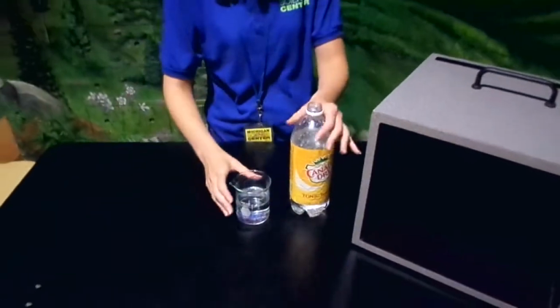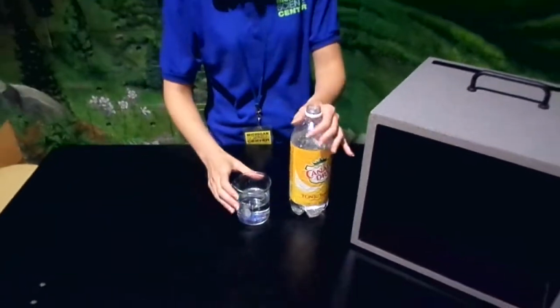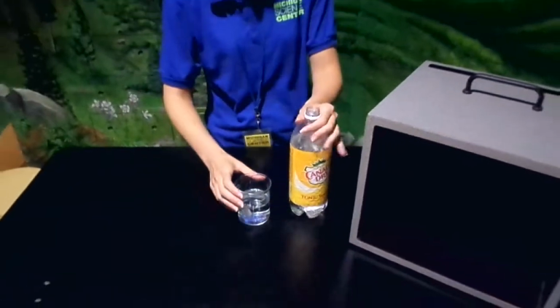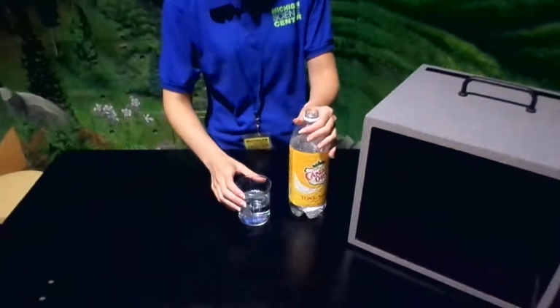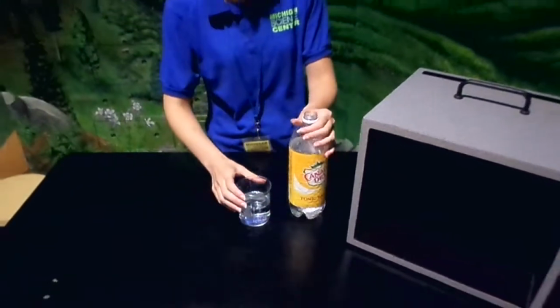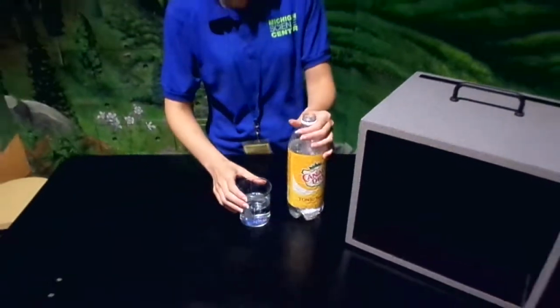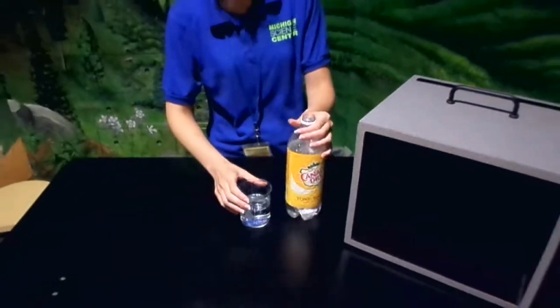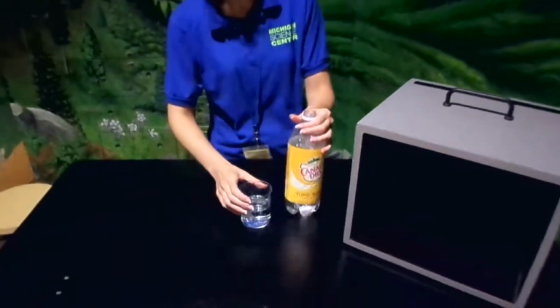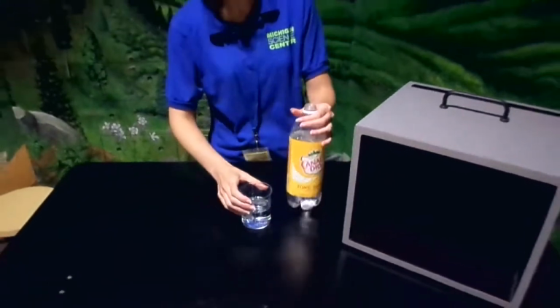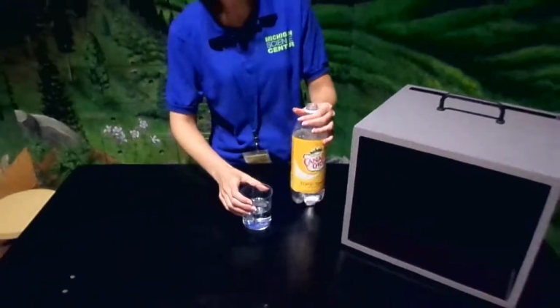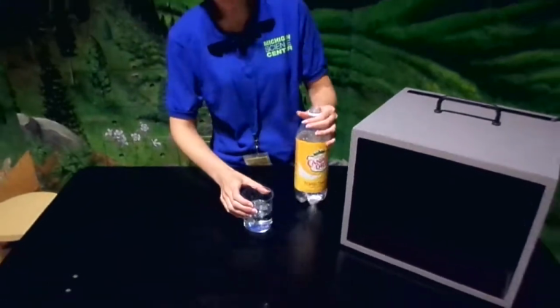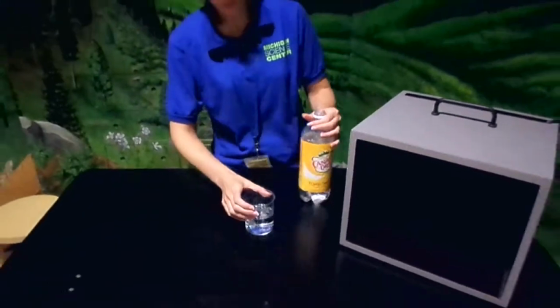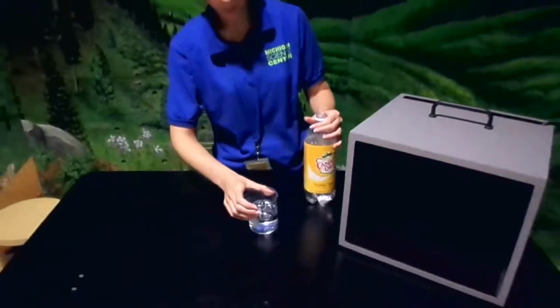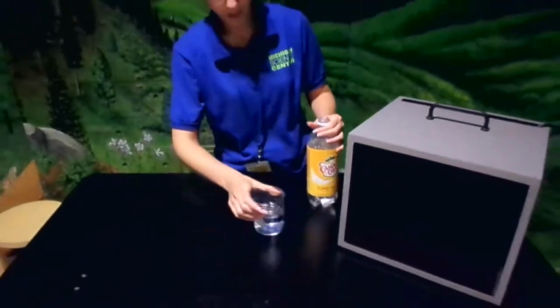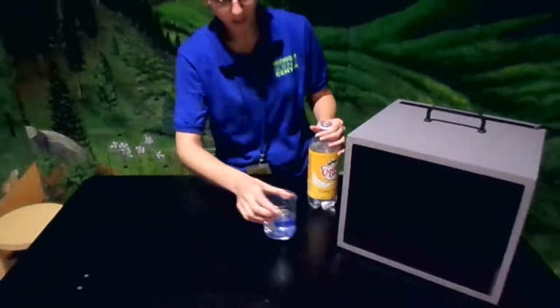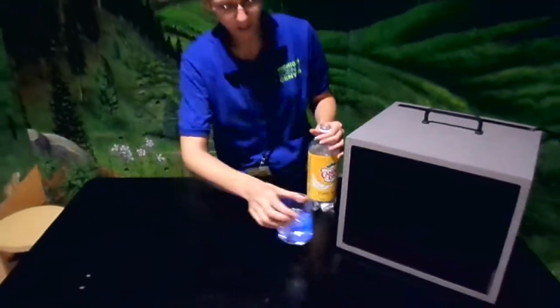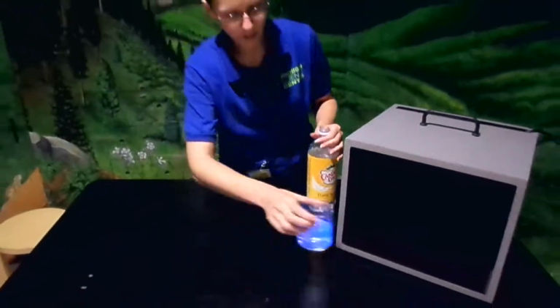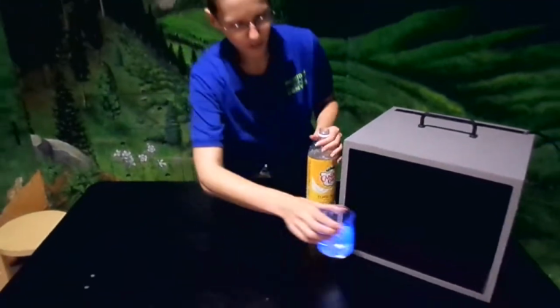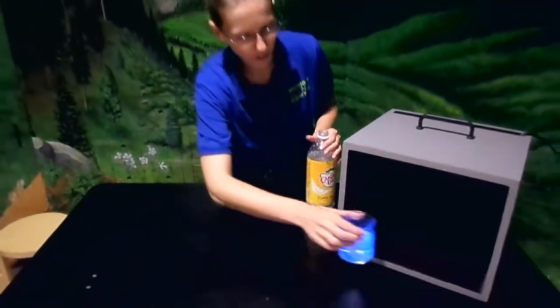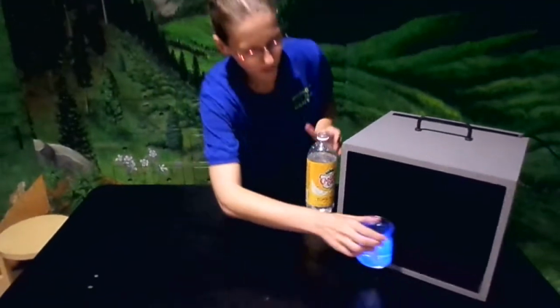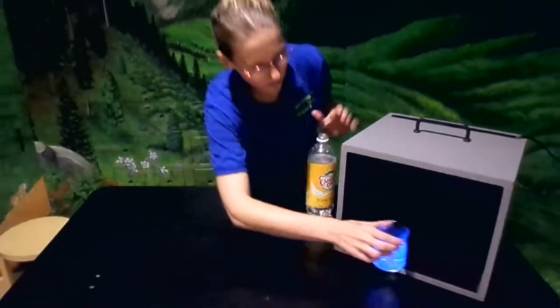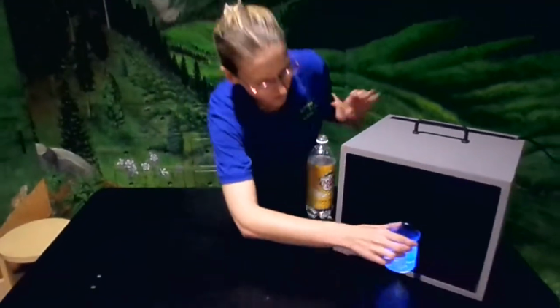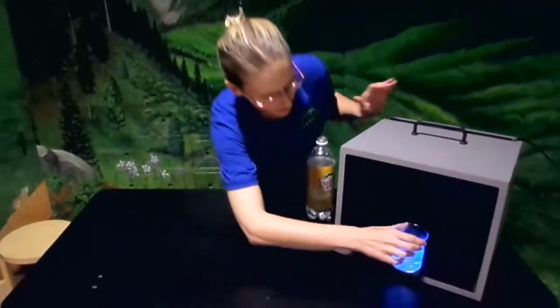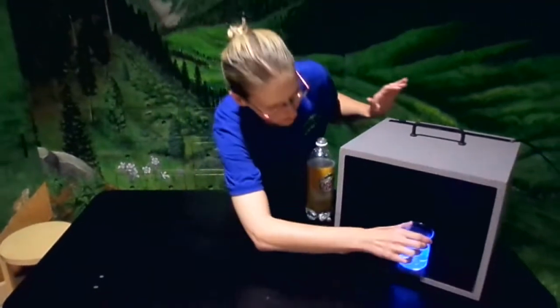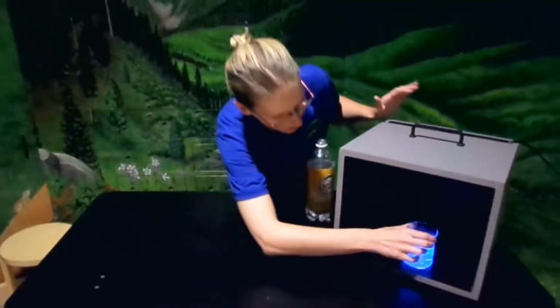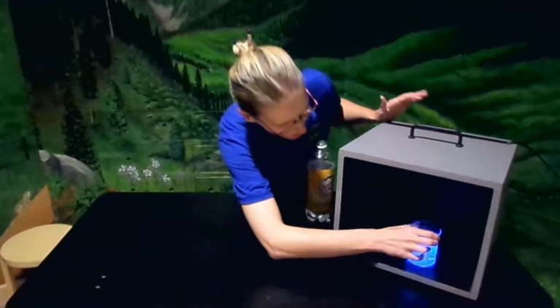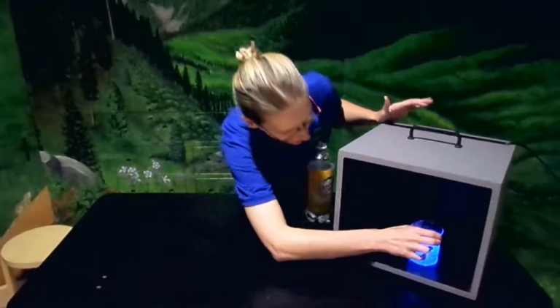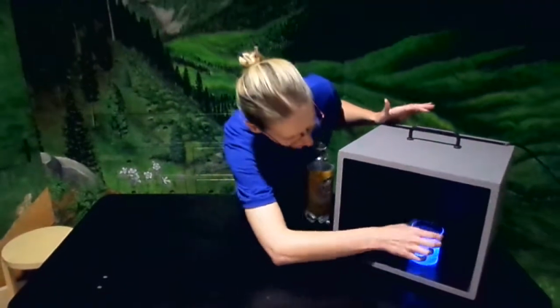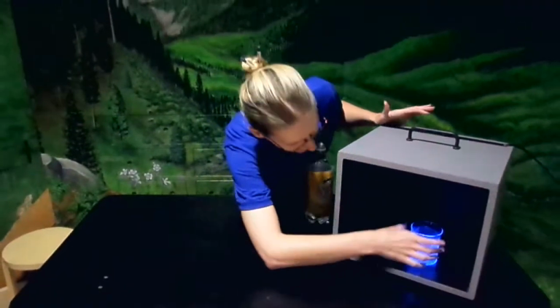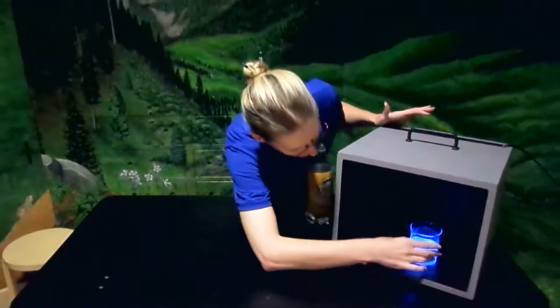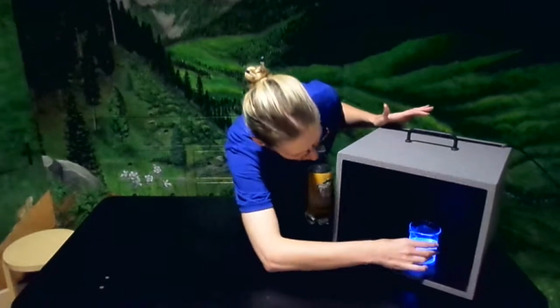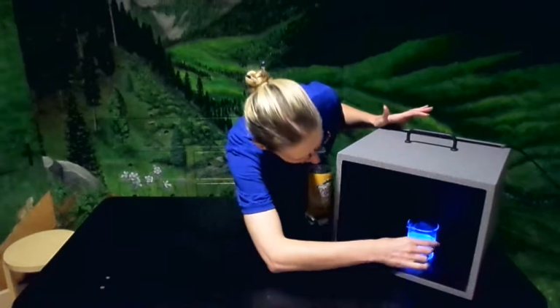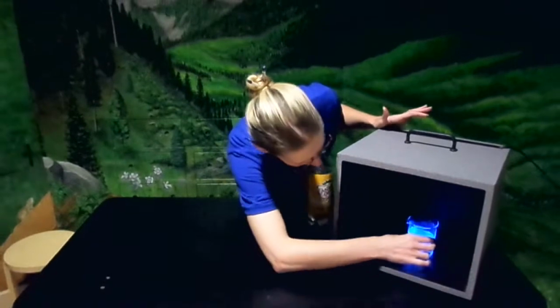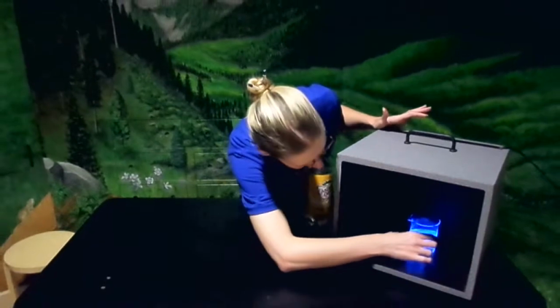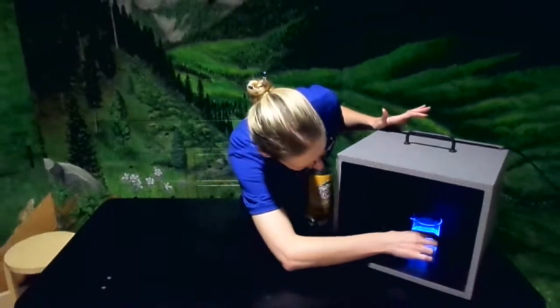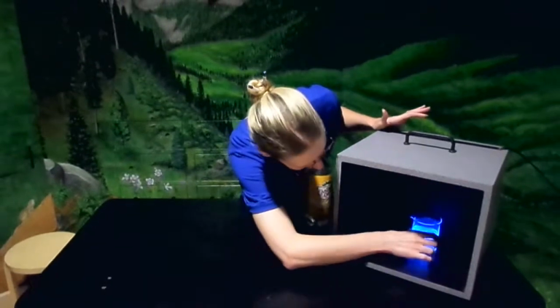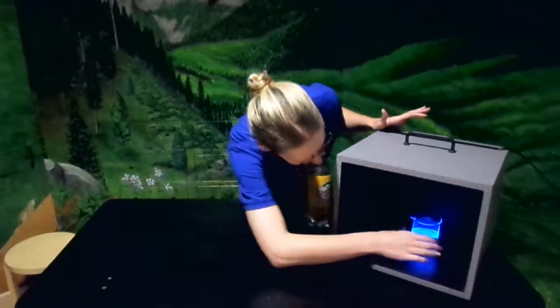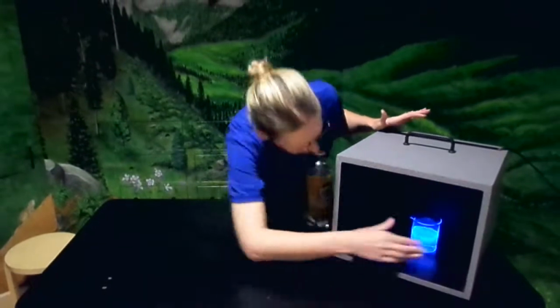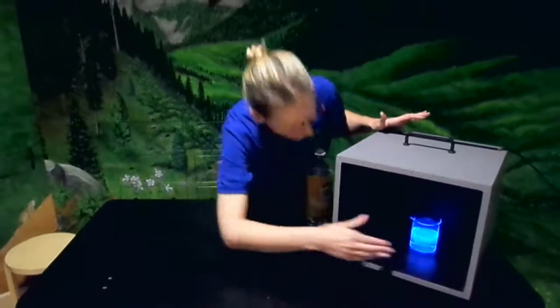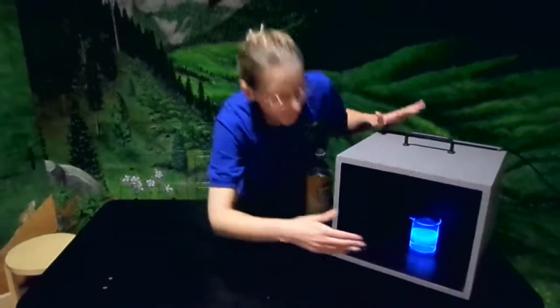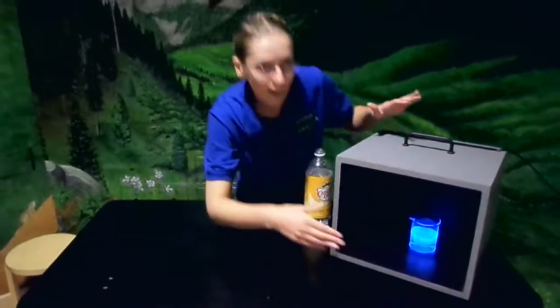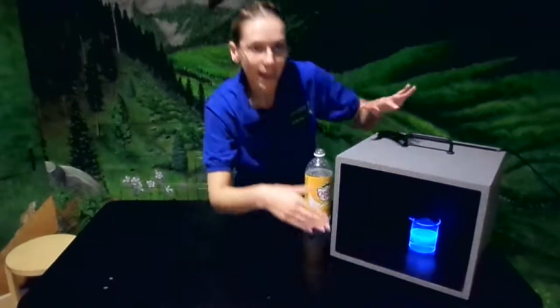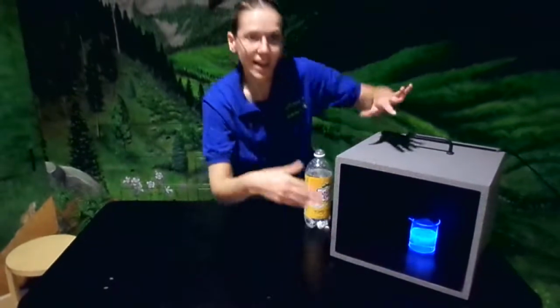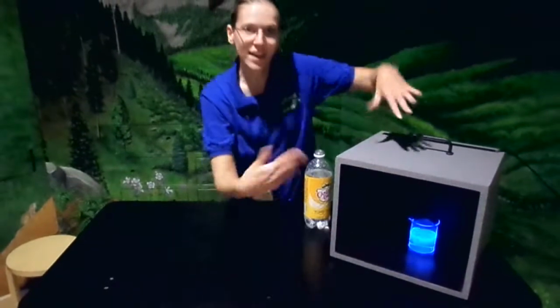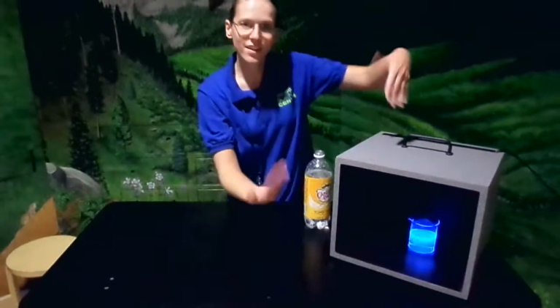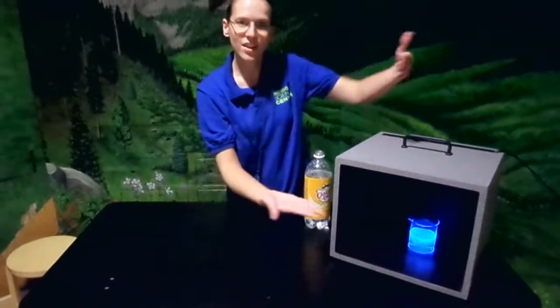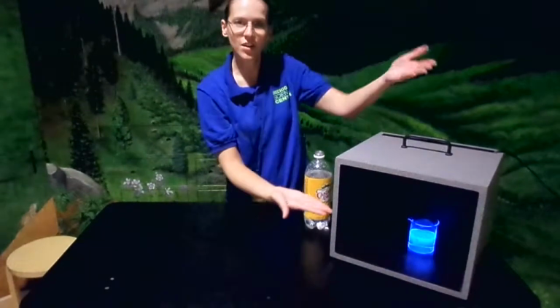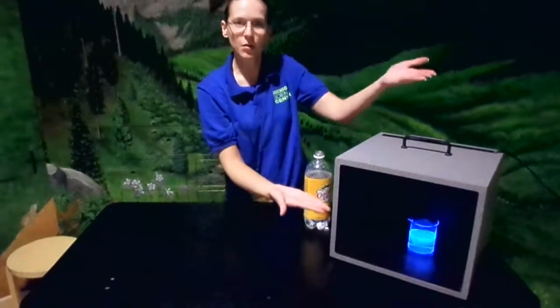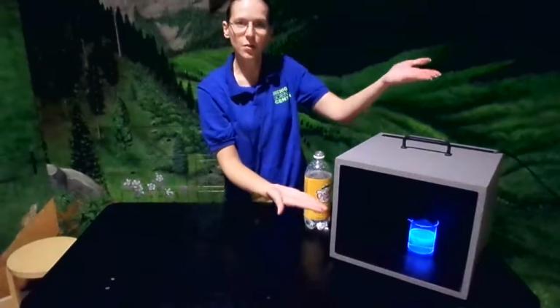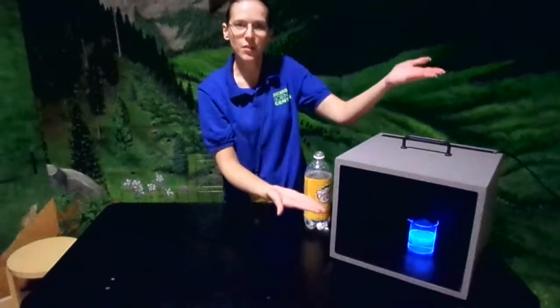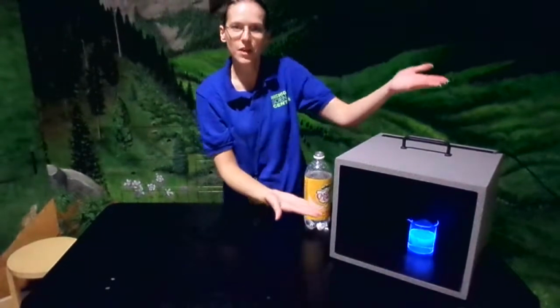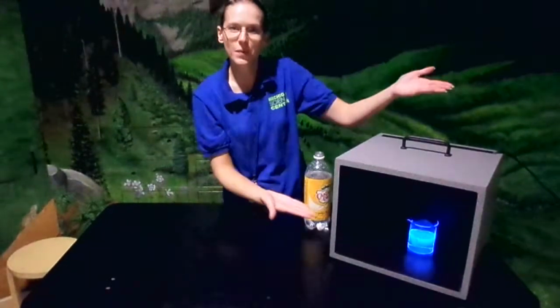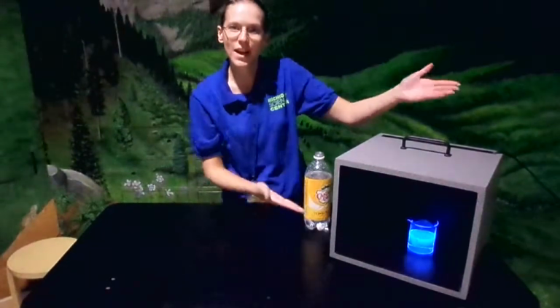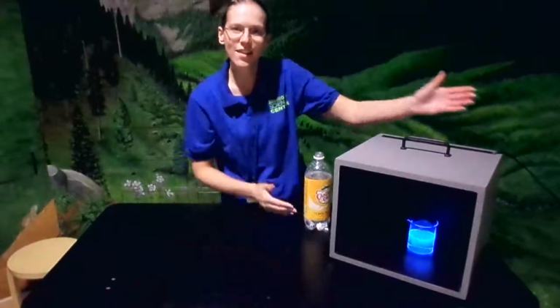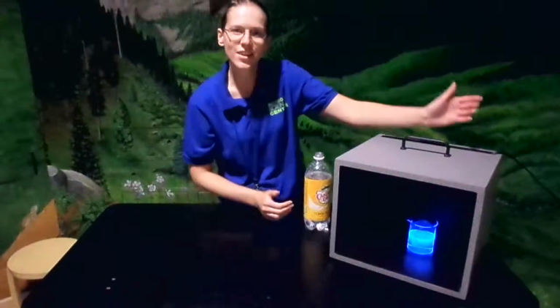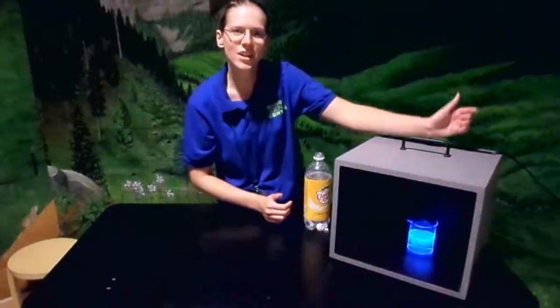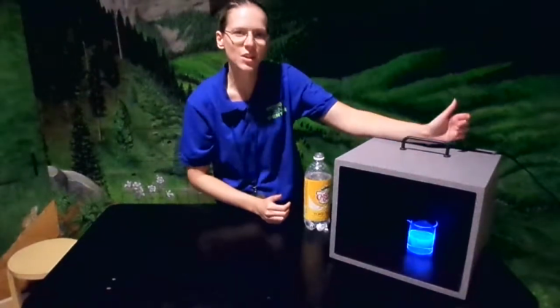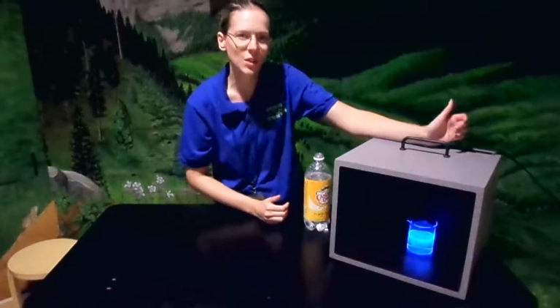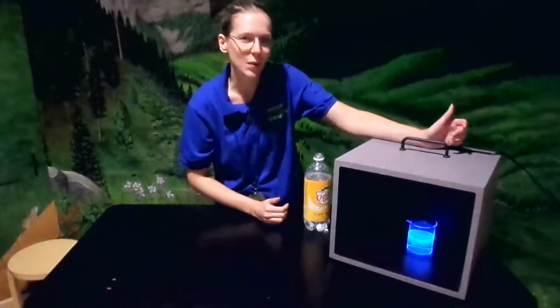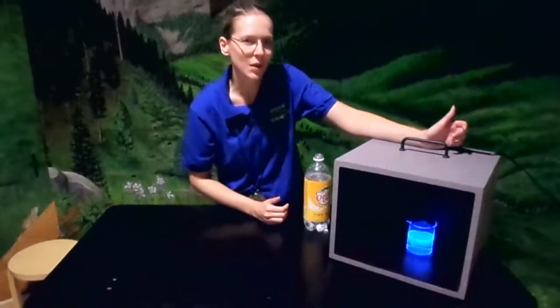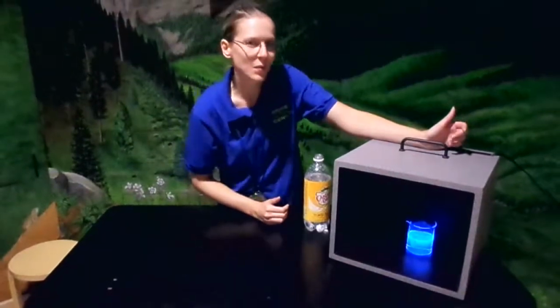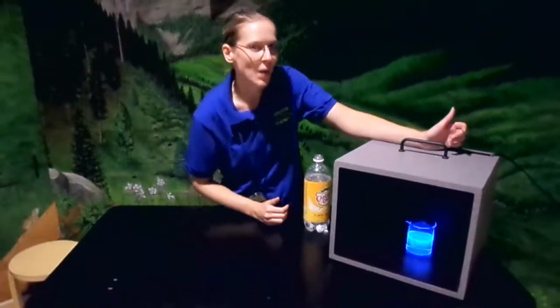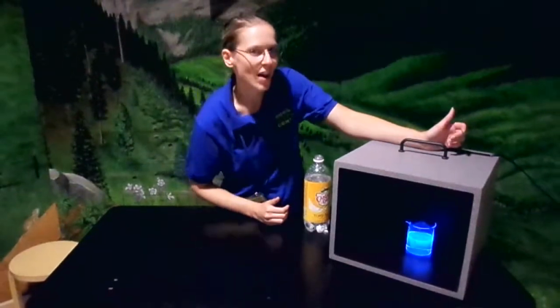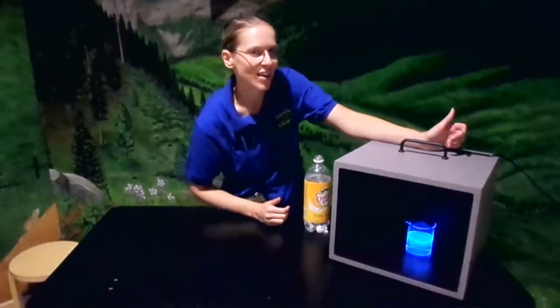So now we will put it under our UV light, and there we have it — glowing water.